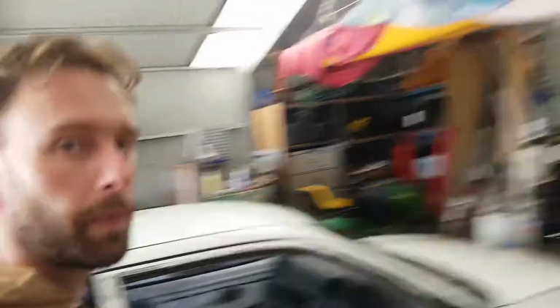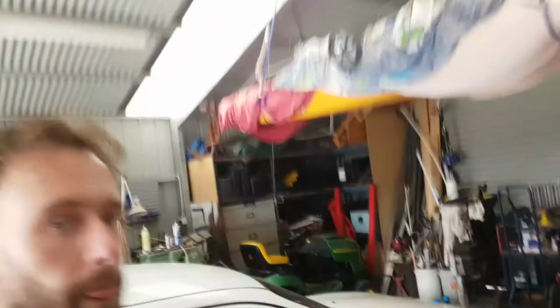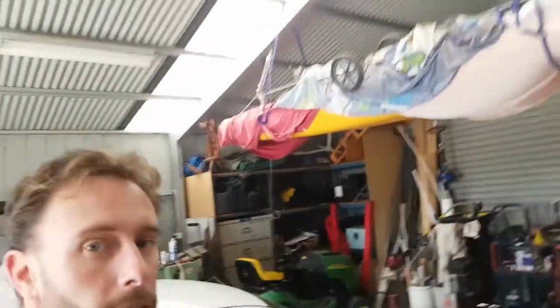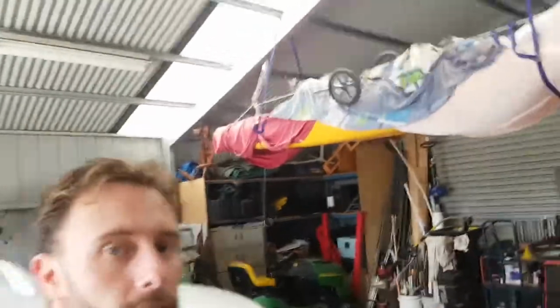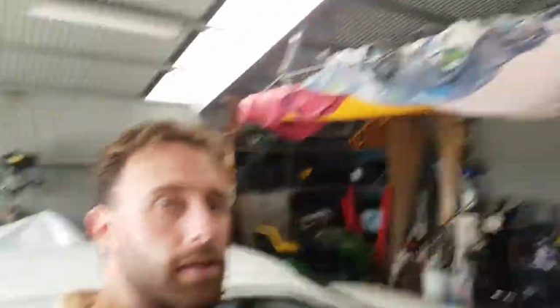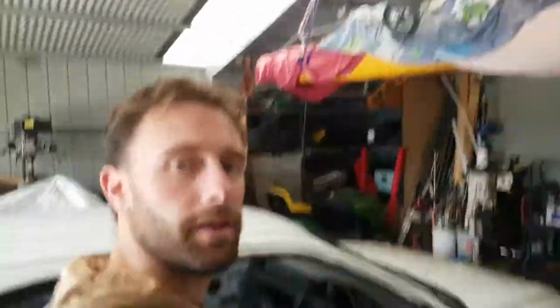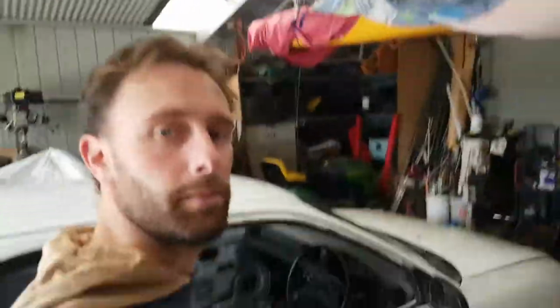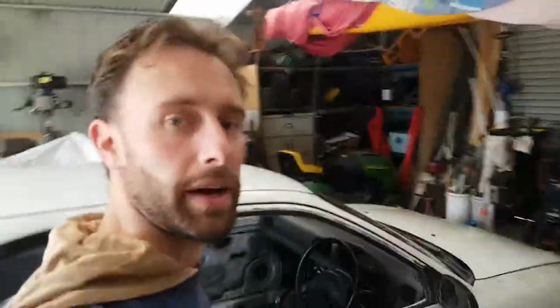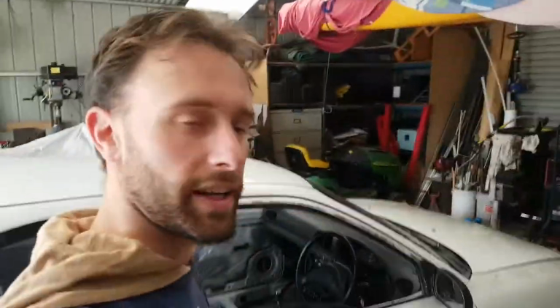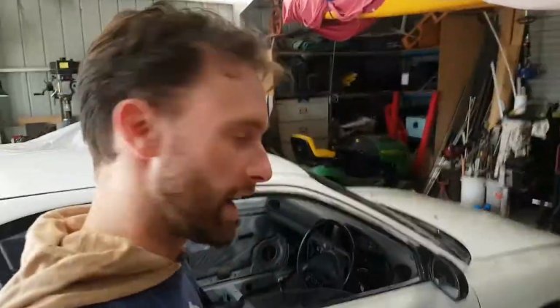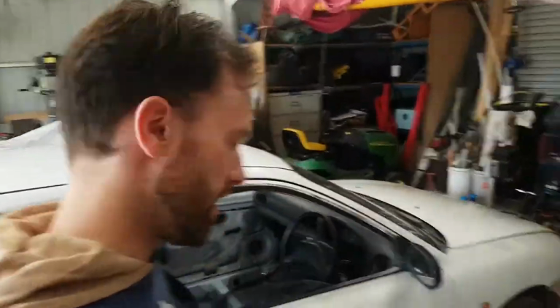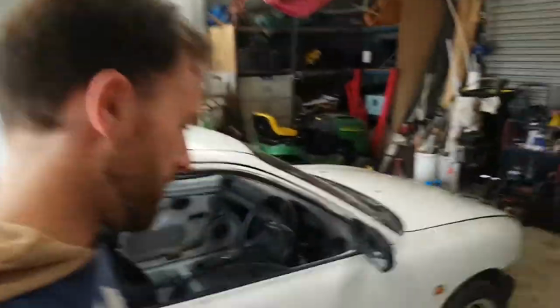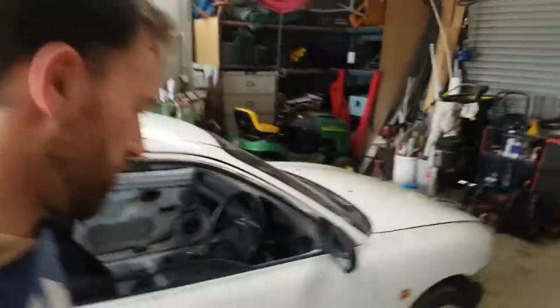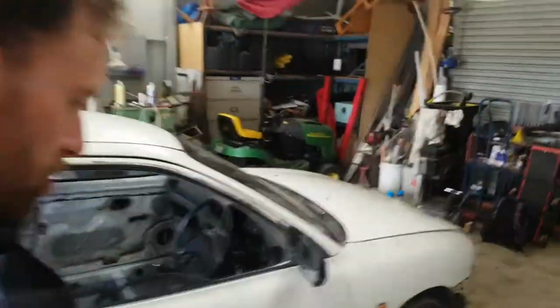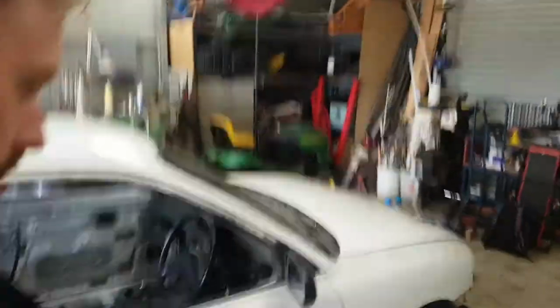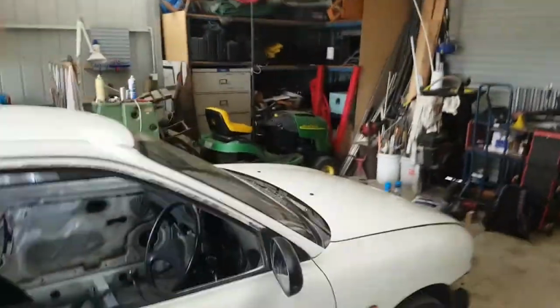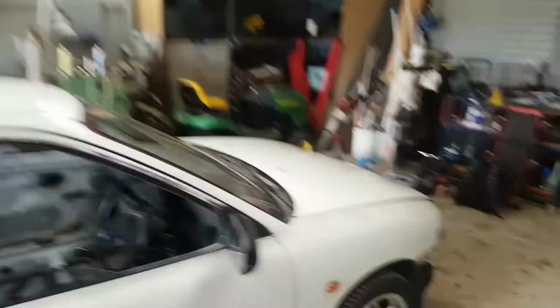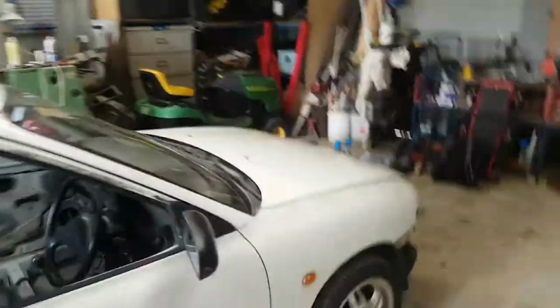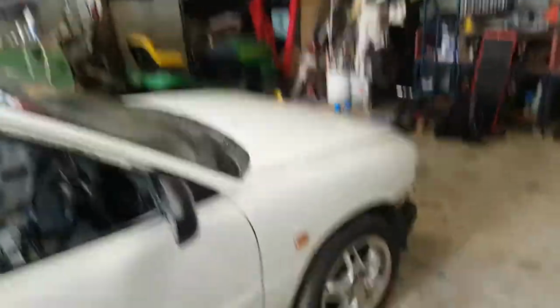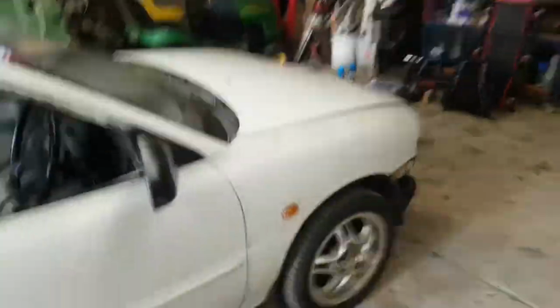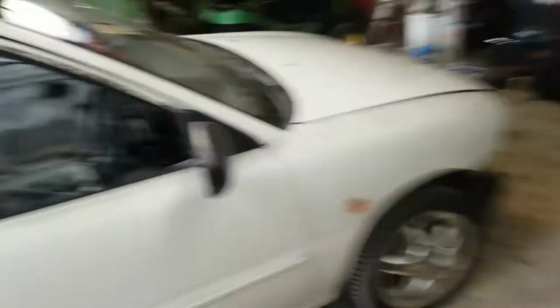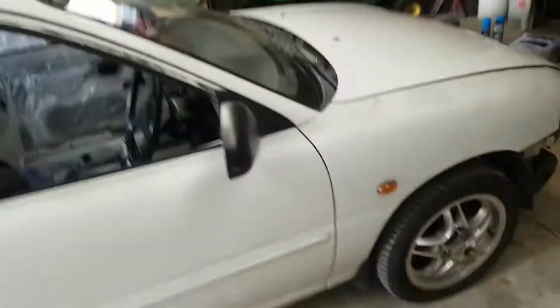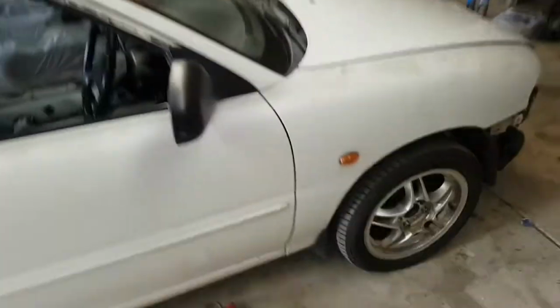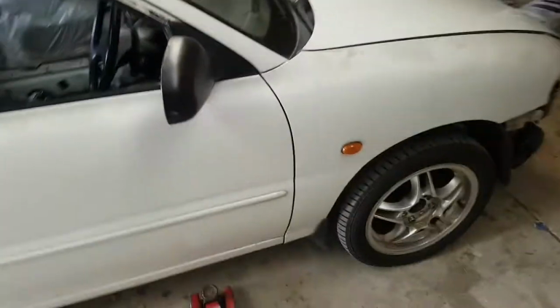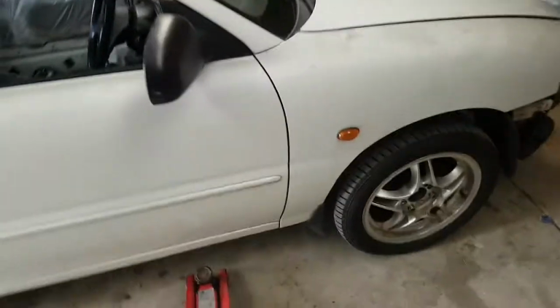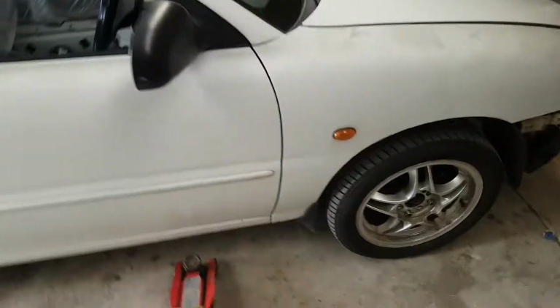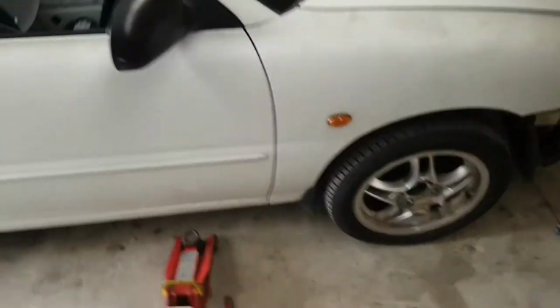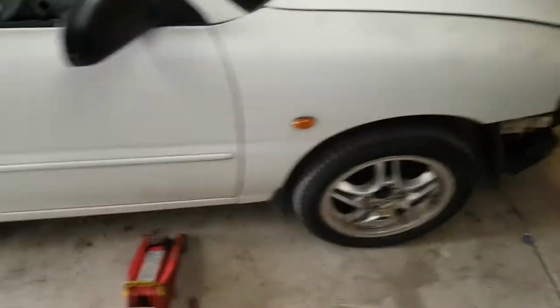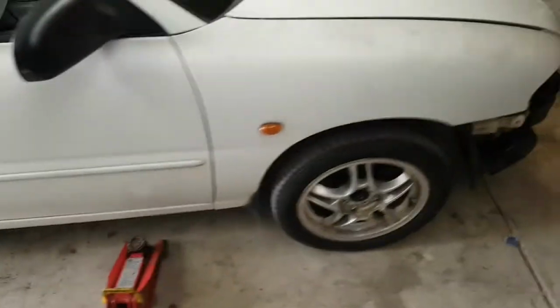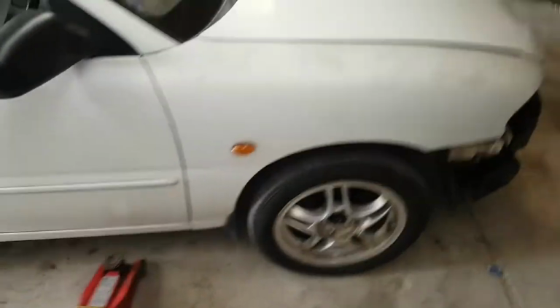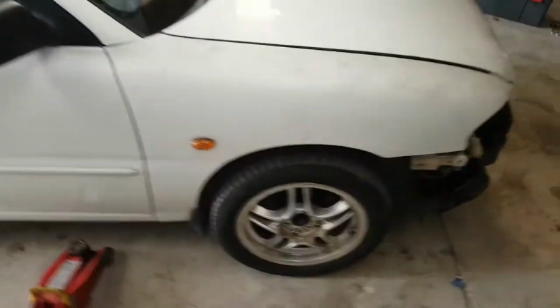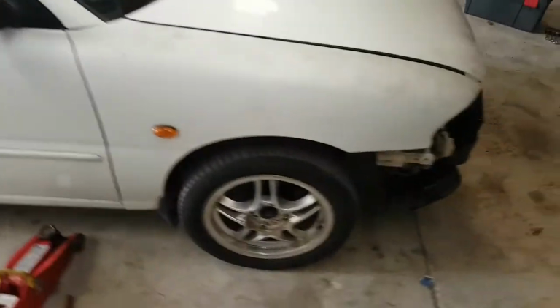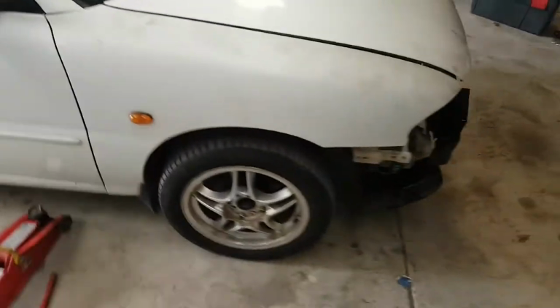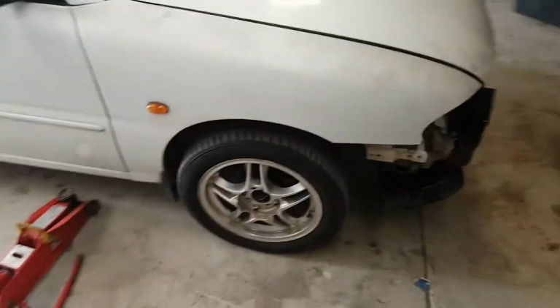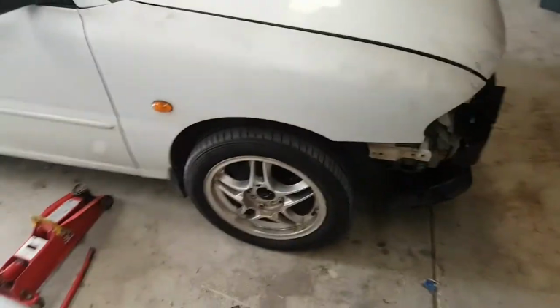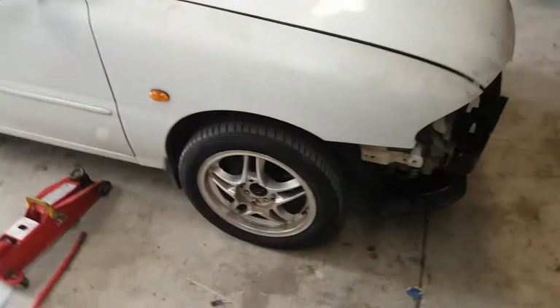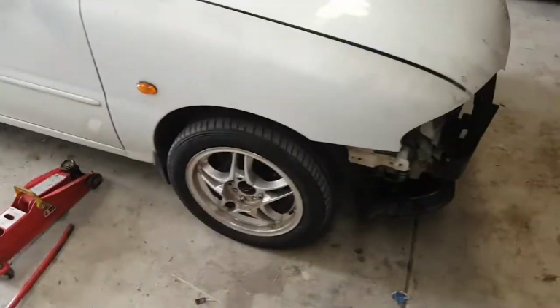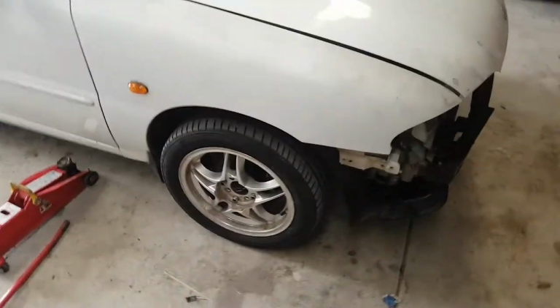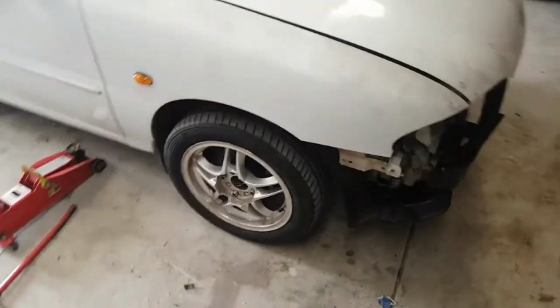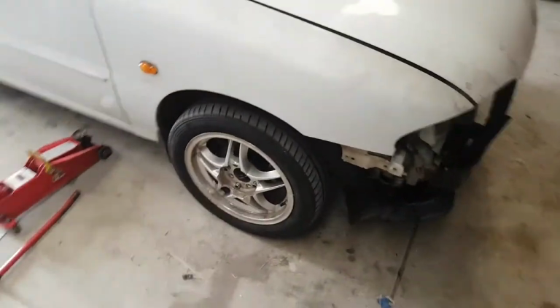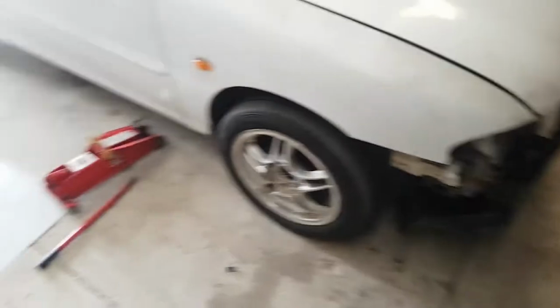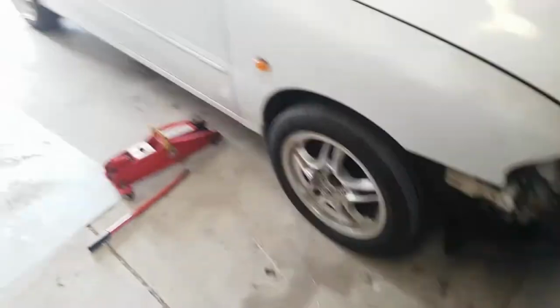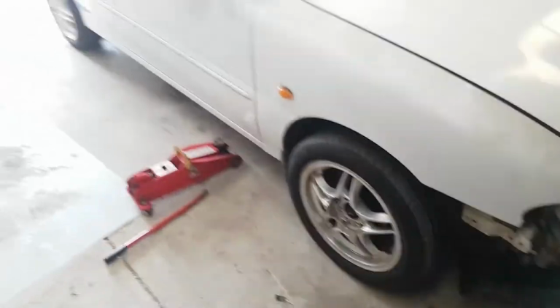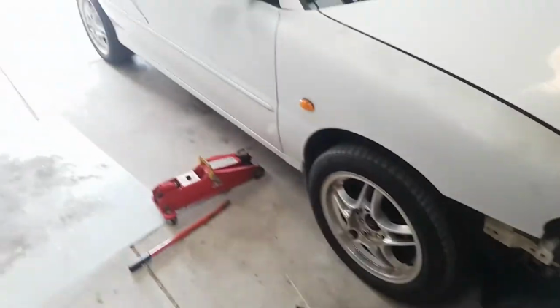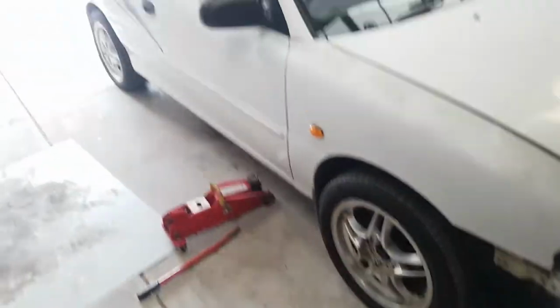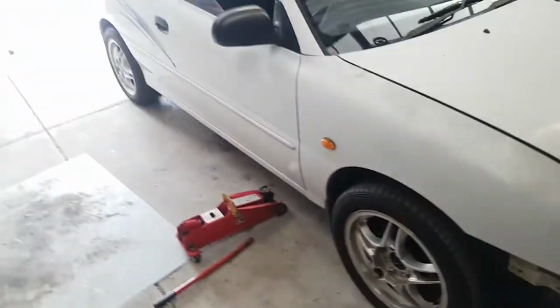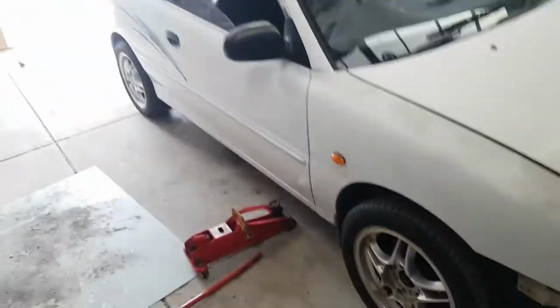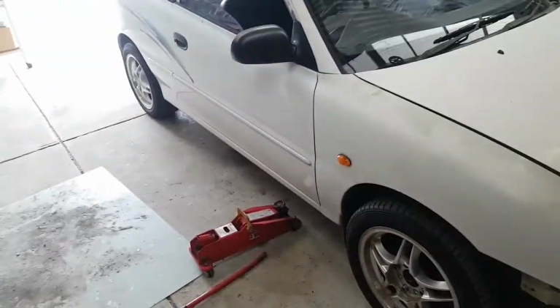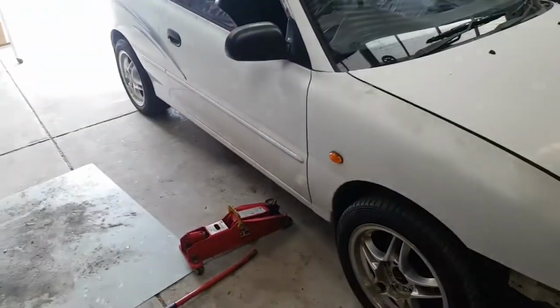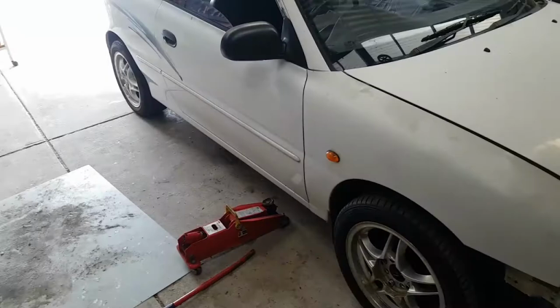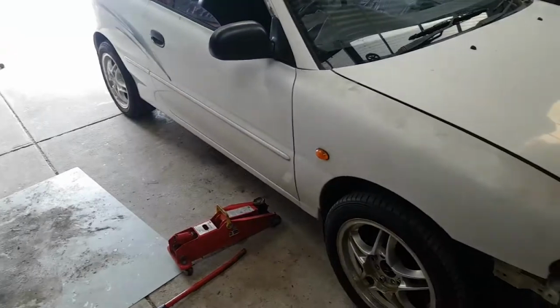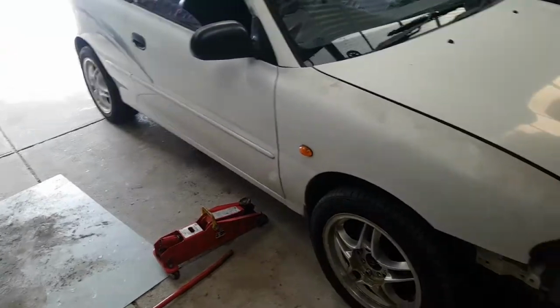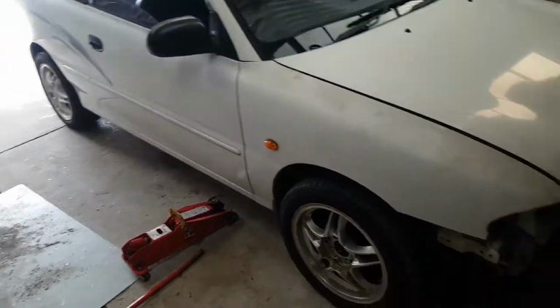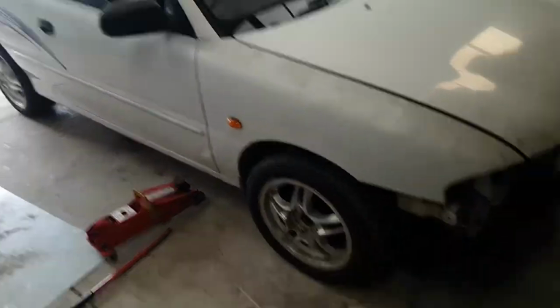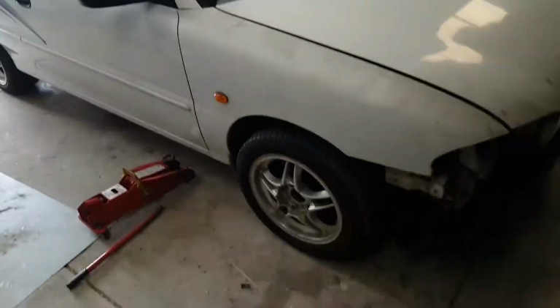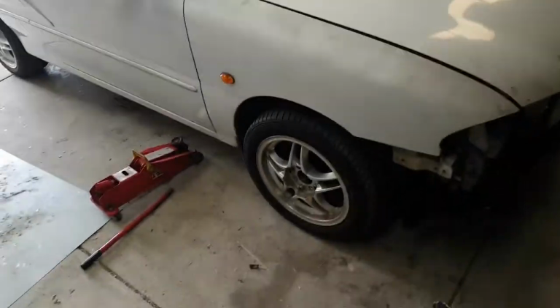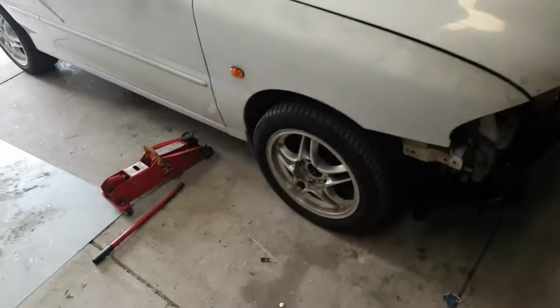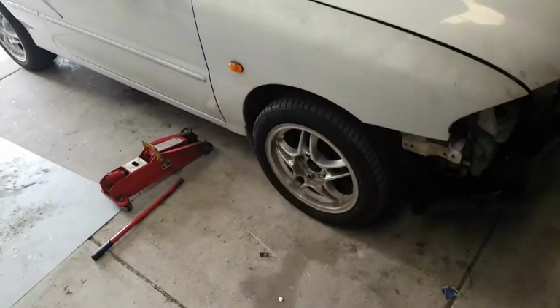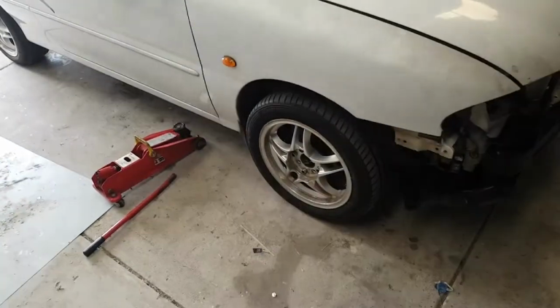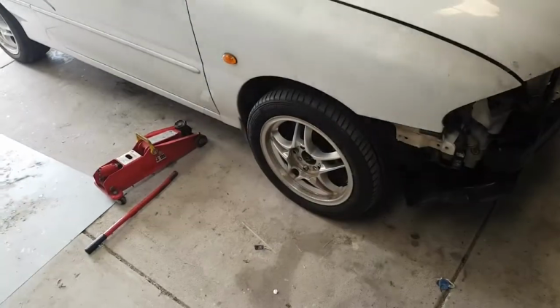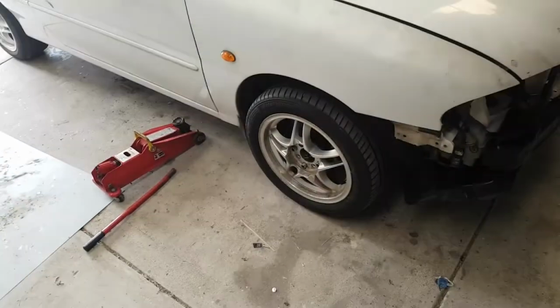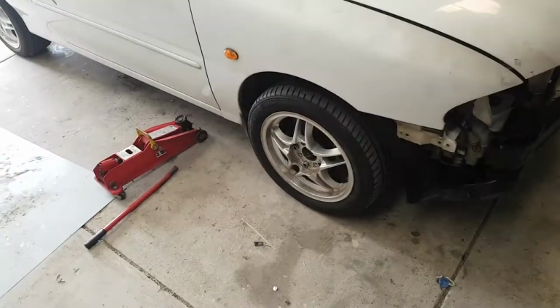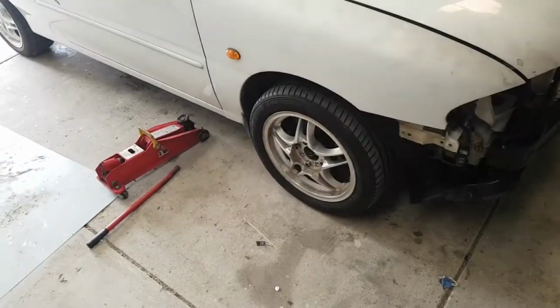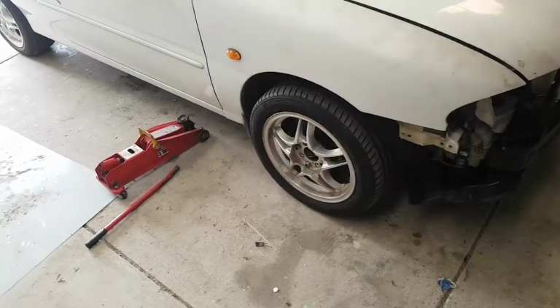Back in the garage. Let's get this sucker up, get these wheels off and start playing with brakes.